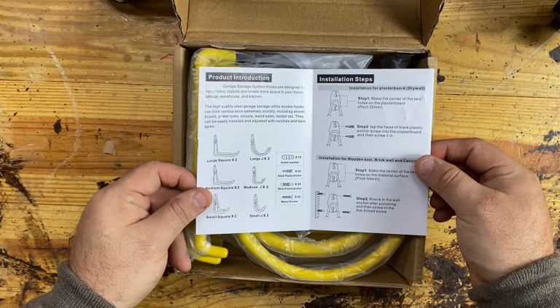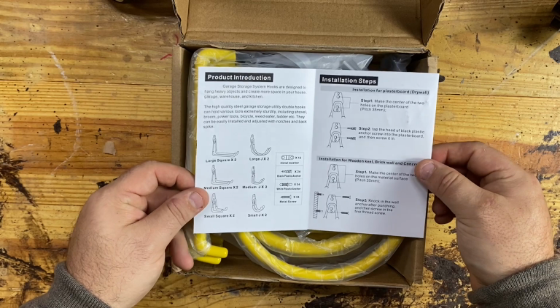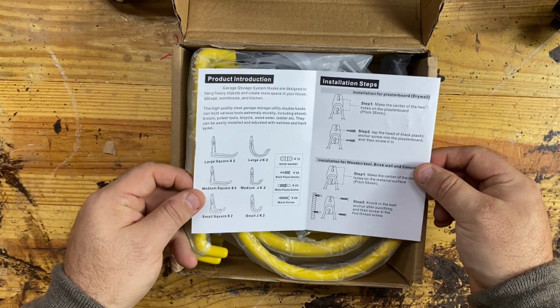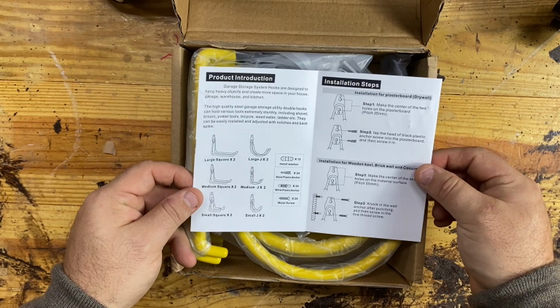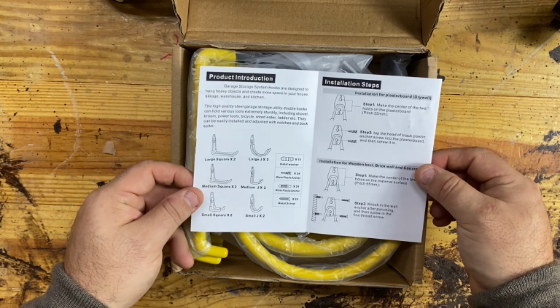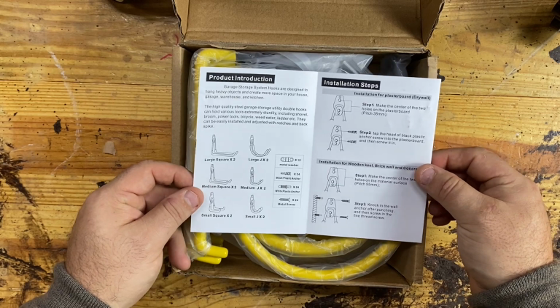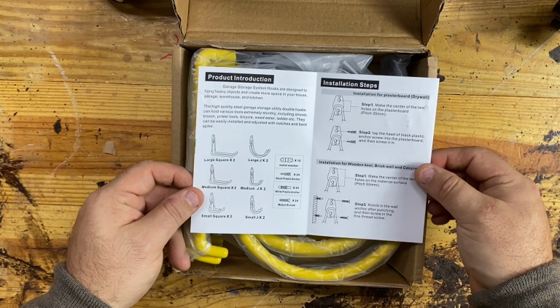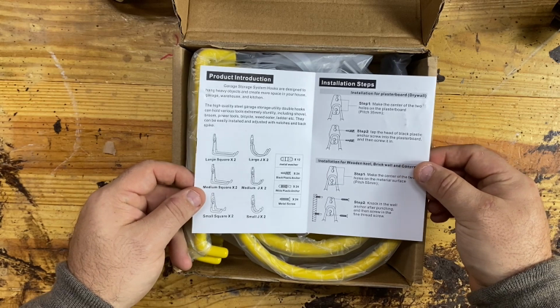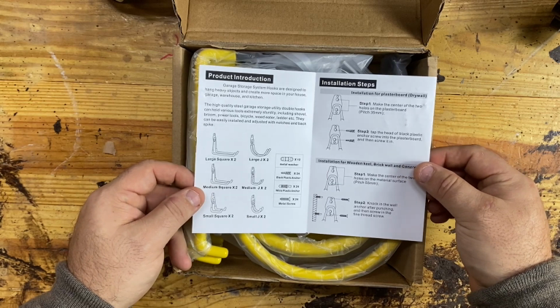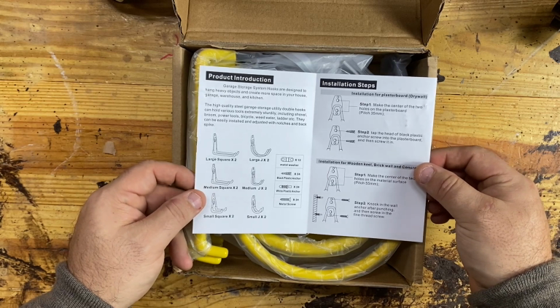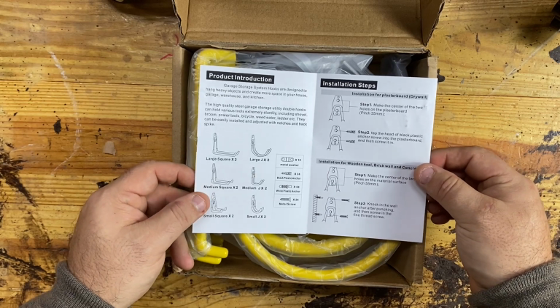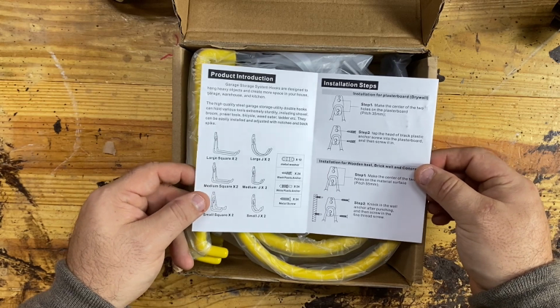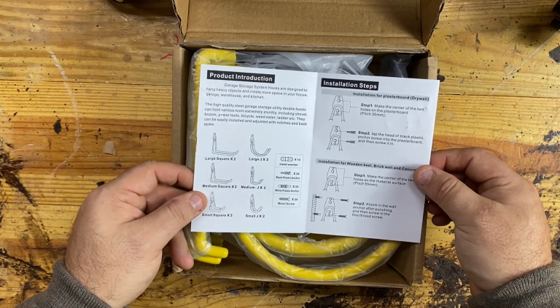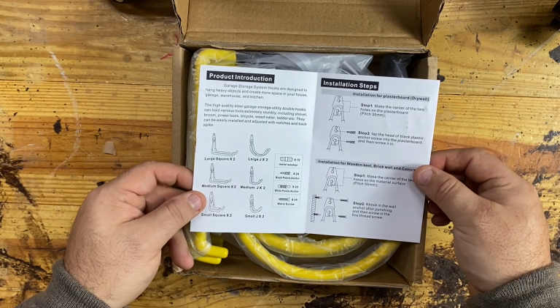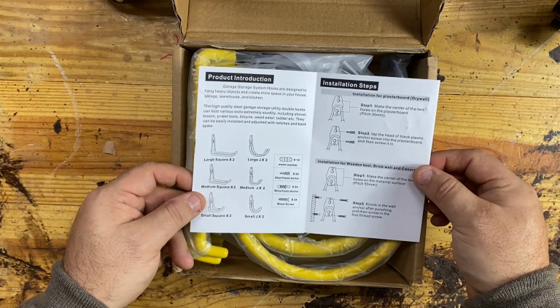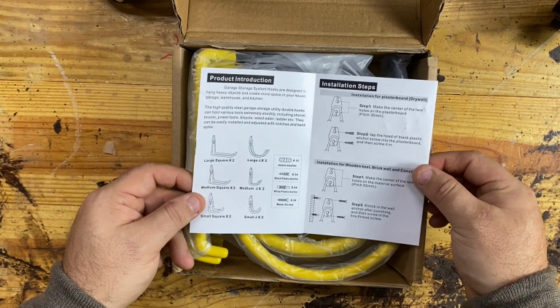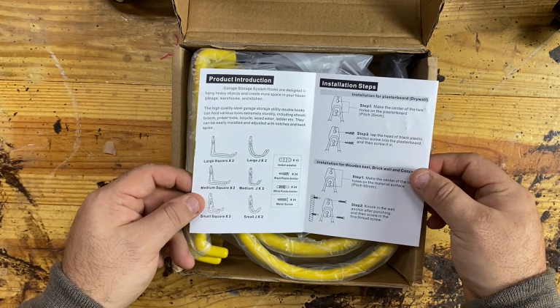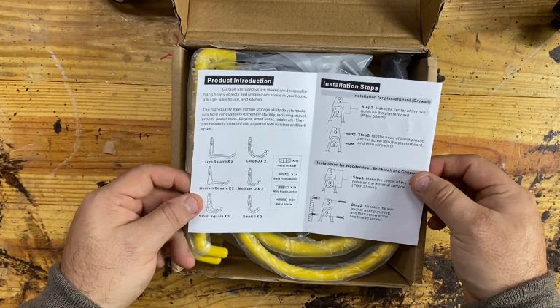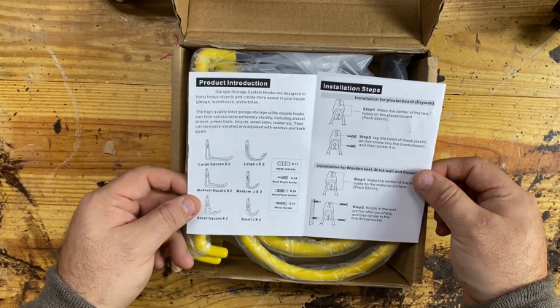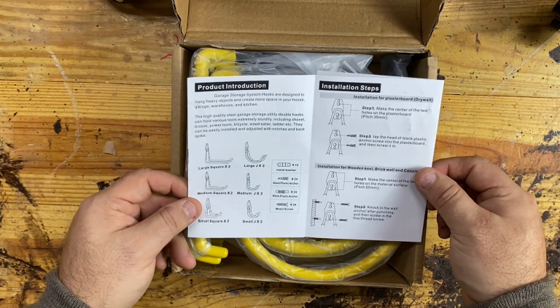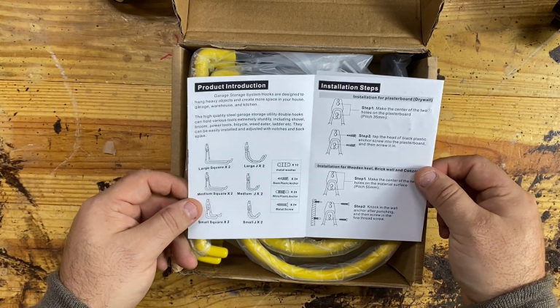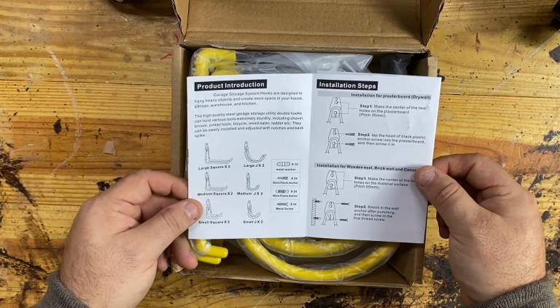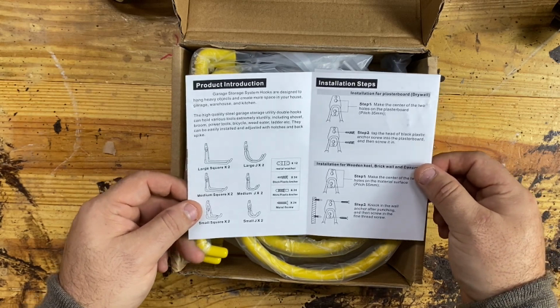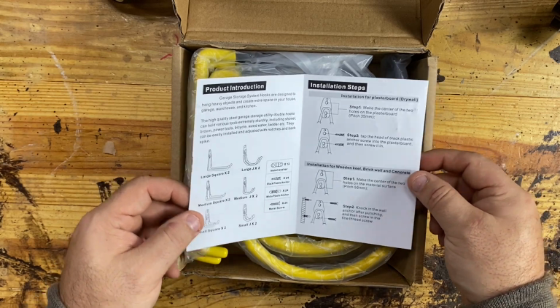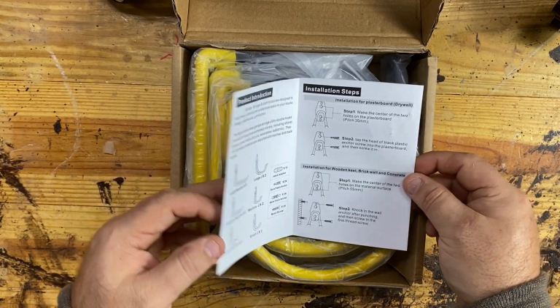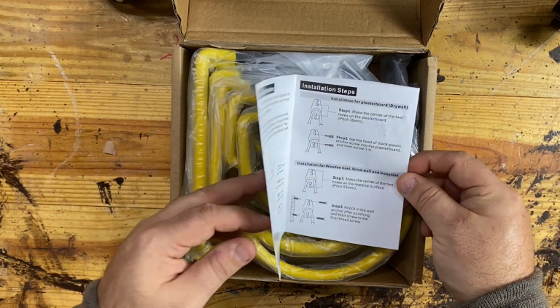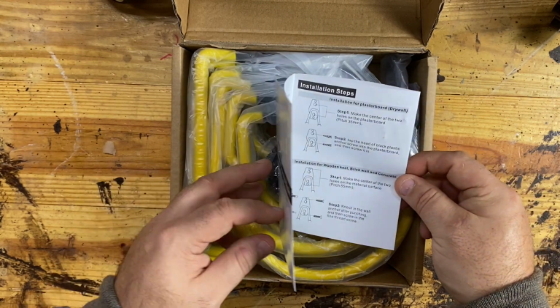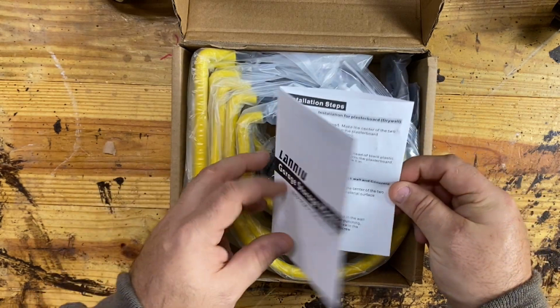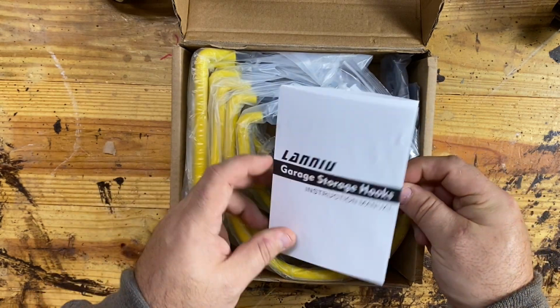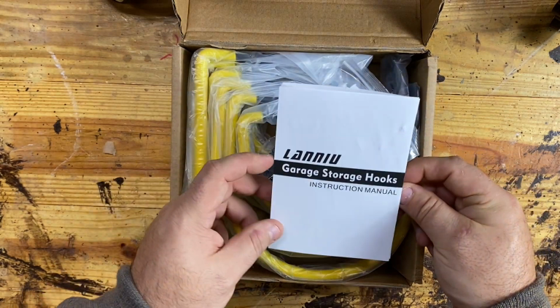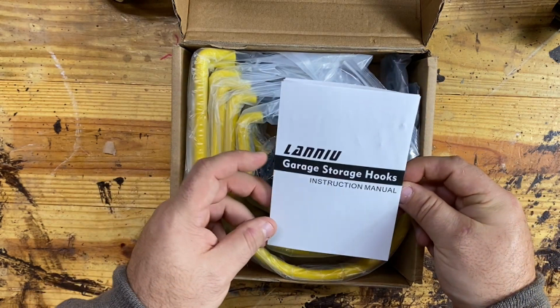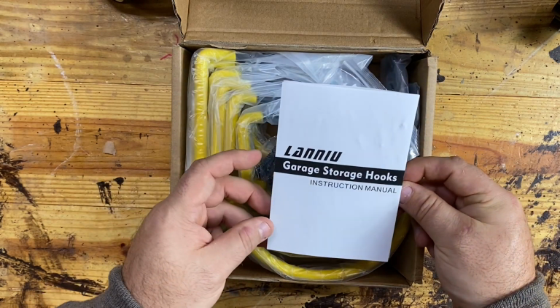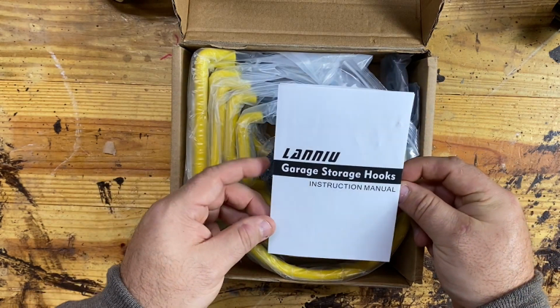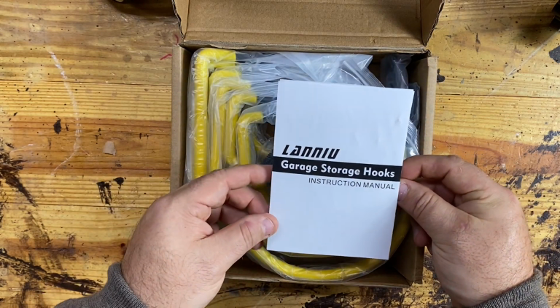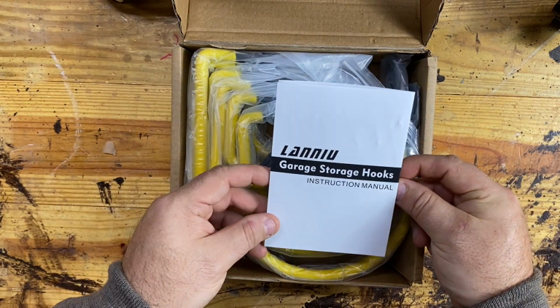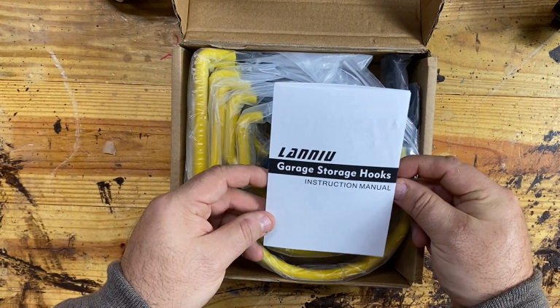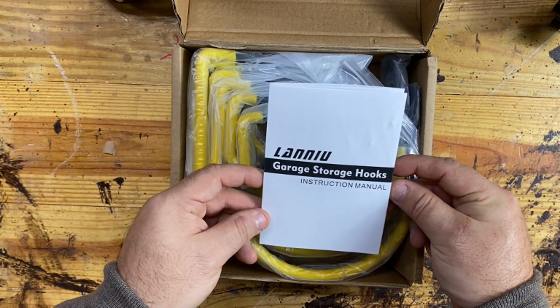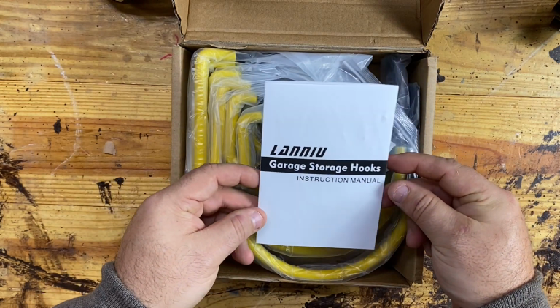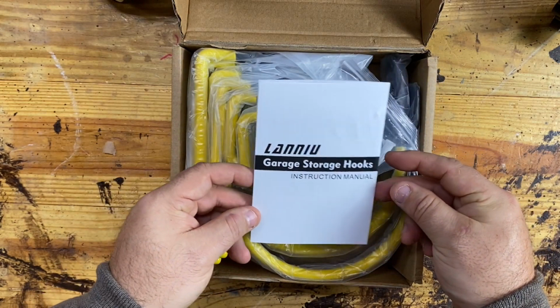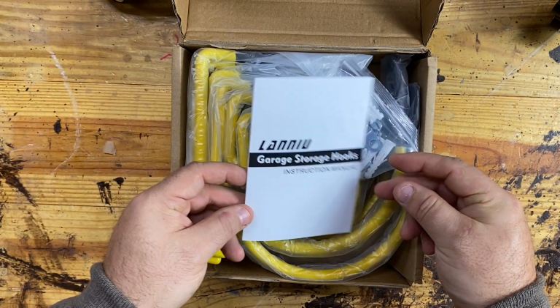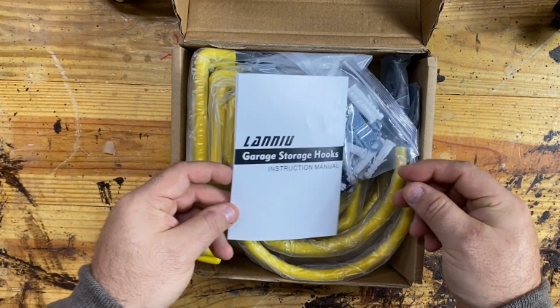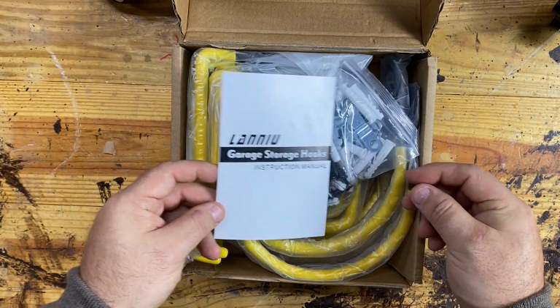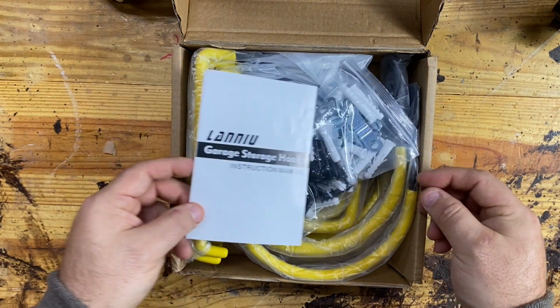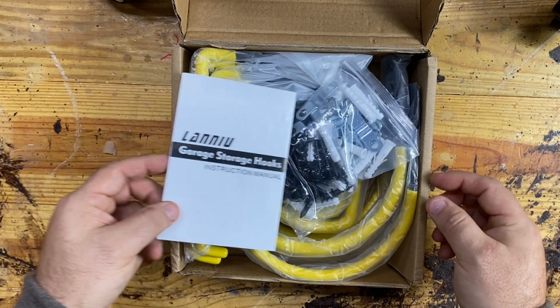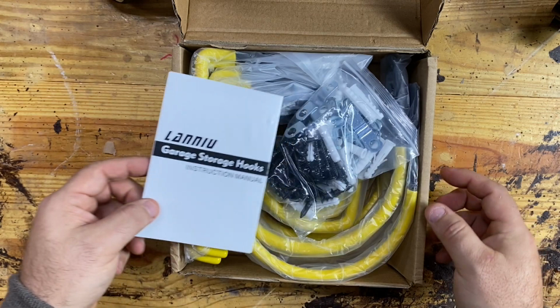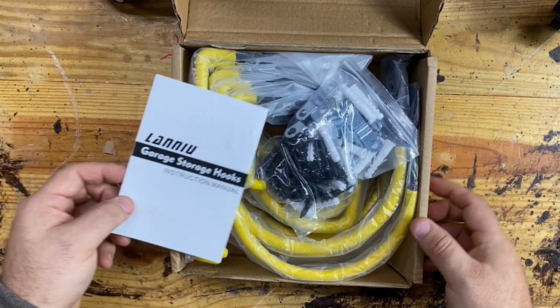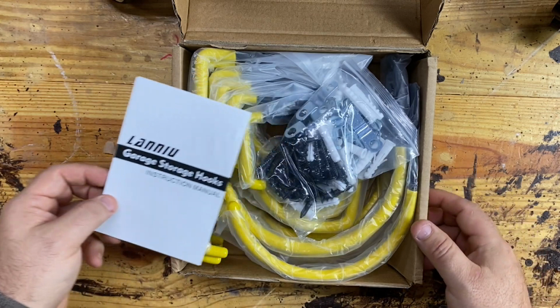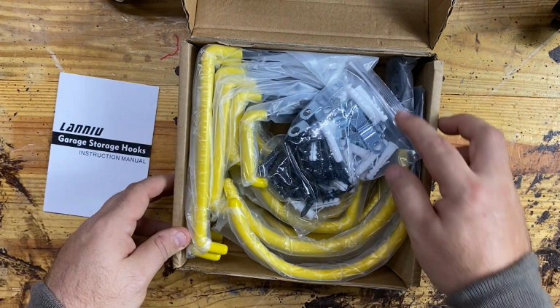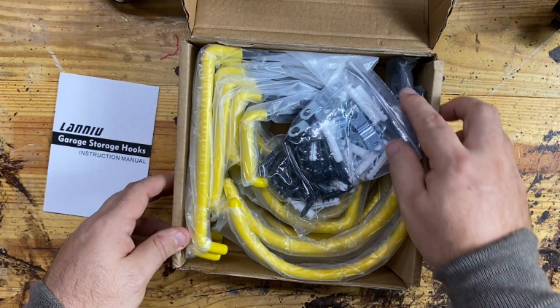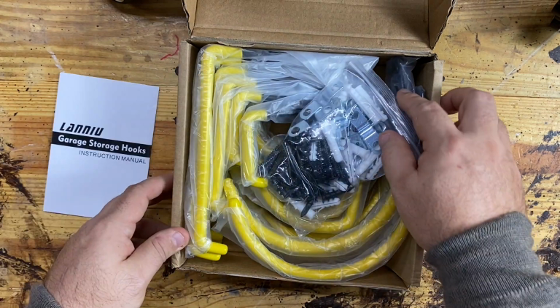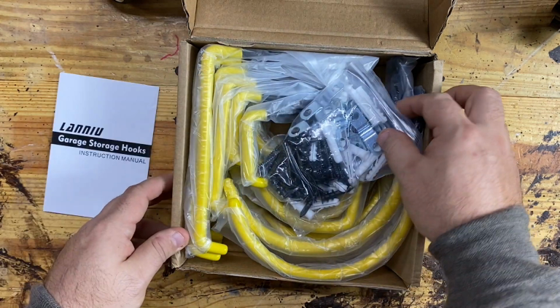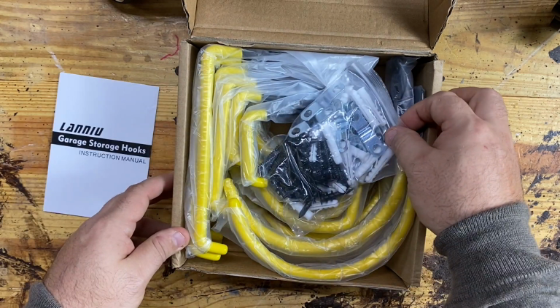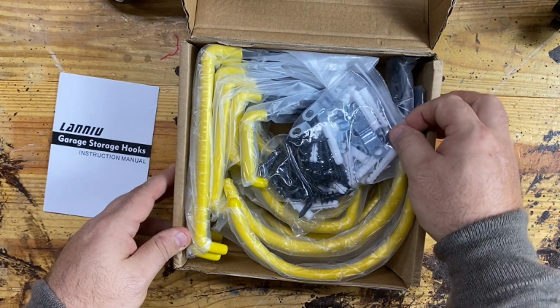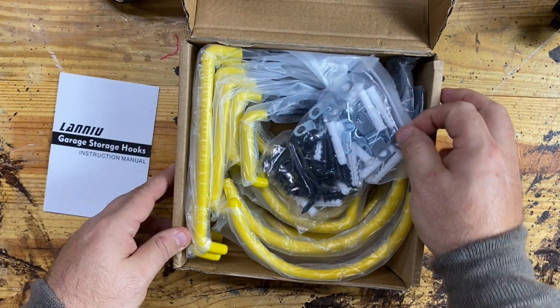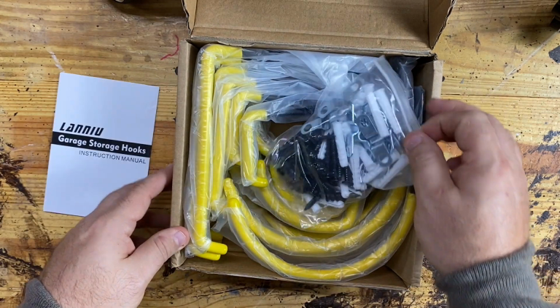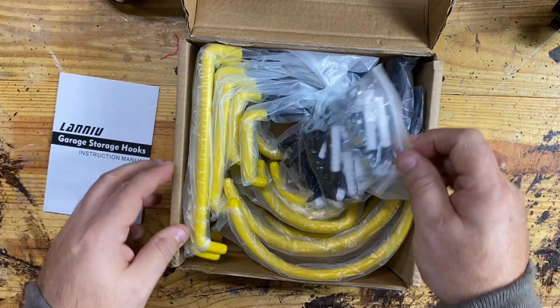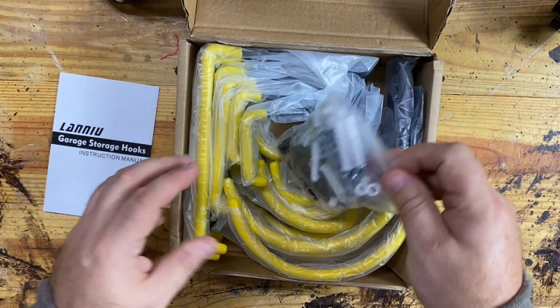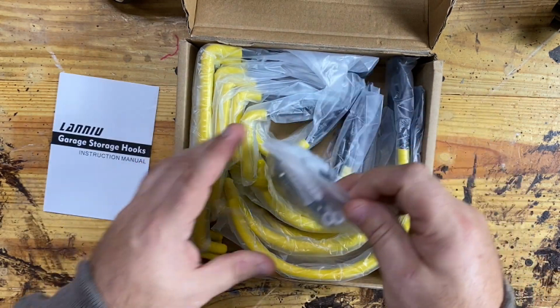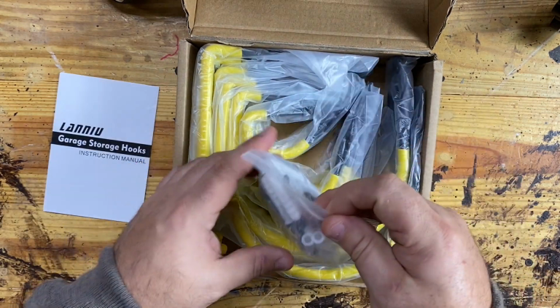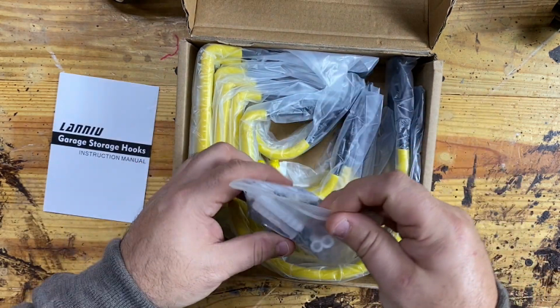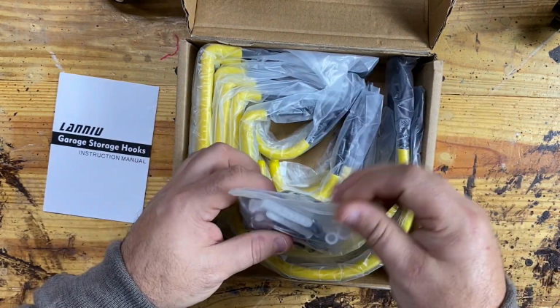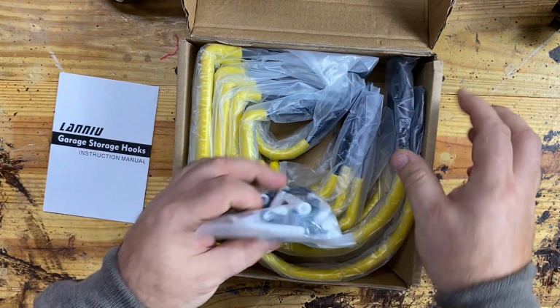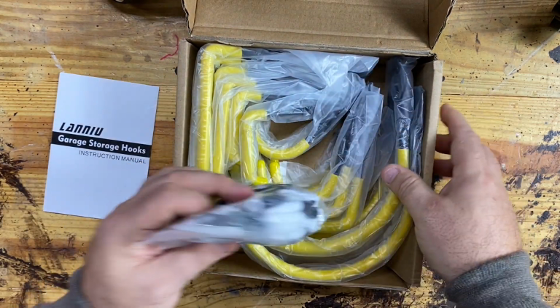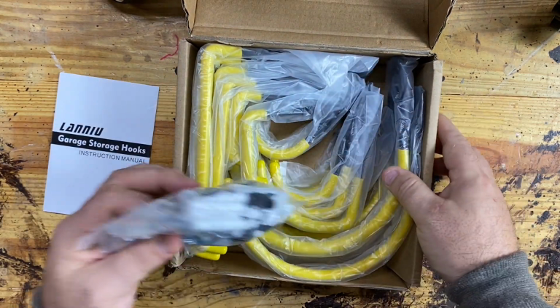I'm going to go ahead and demonstrate that for us today. I'll first start on drywall, but let's look at the hardware for now.